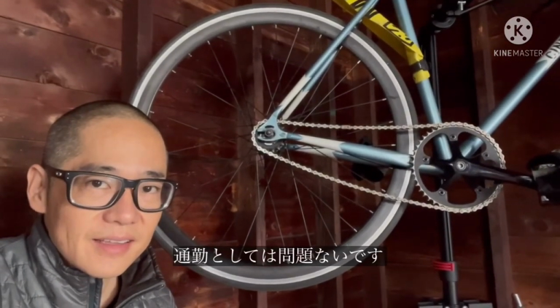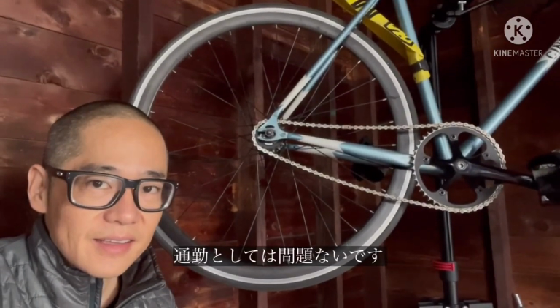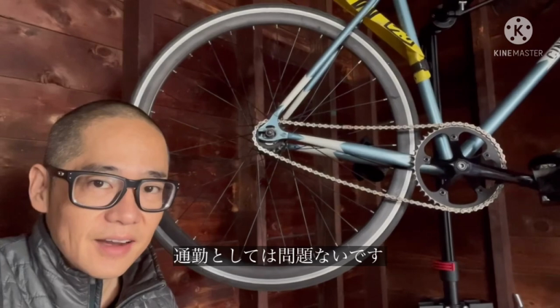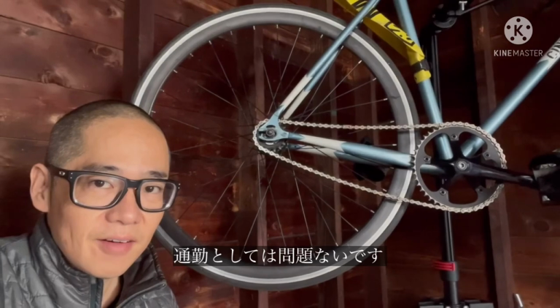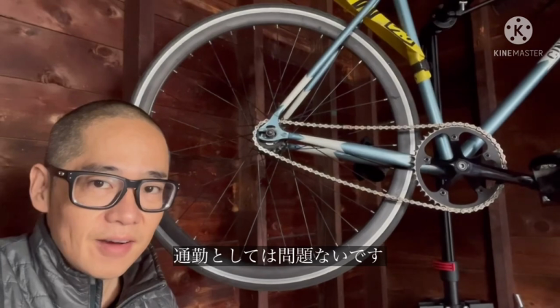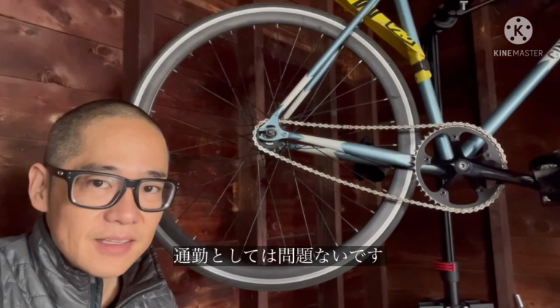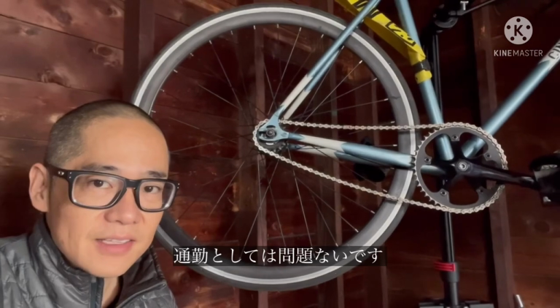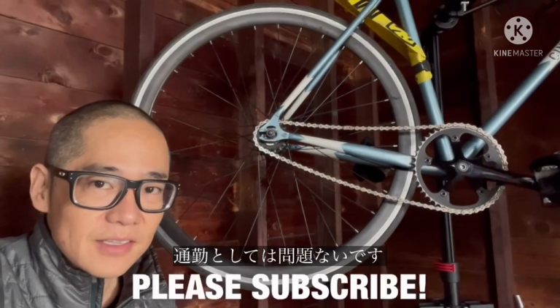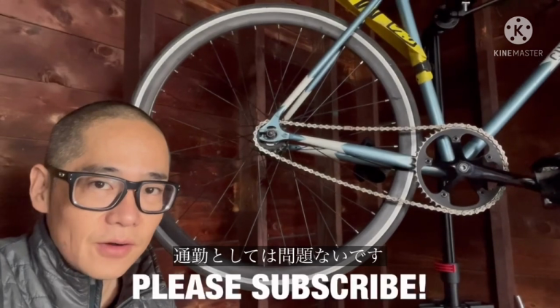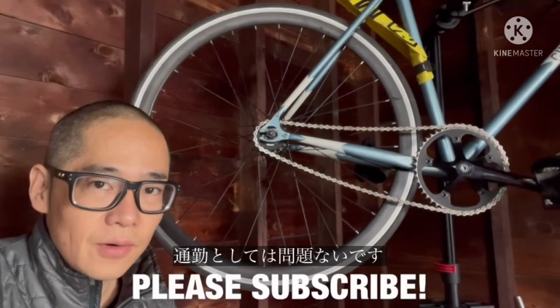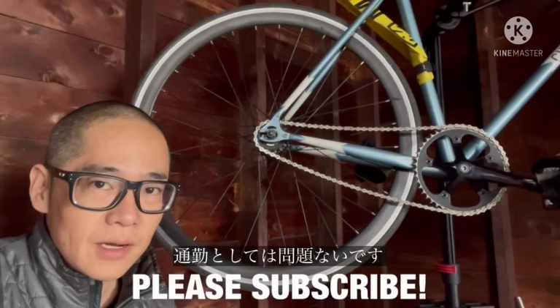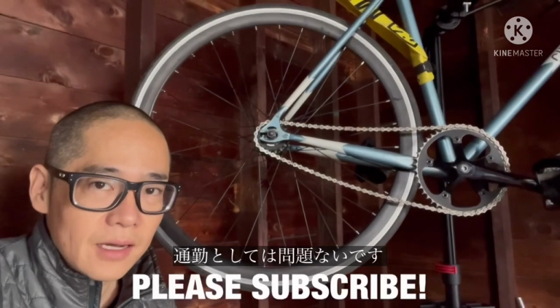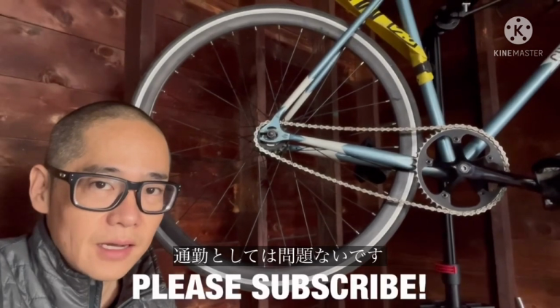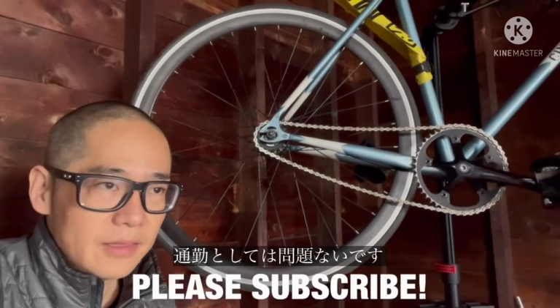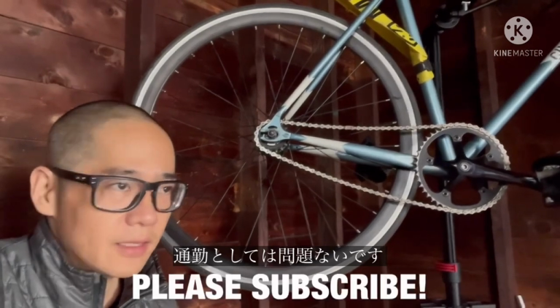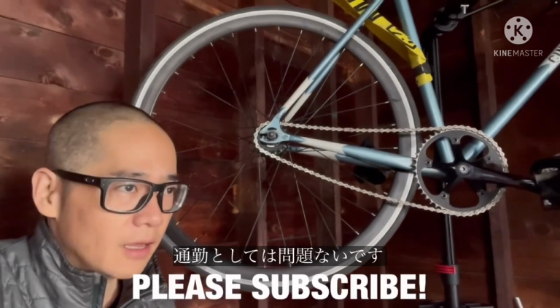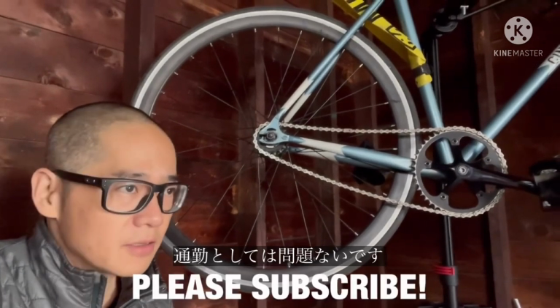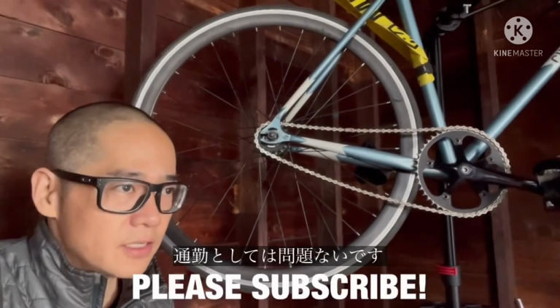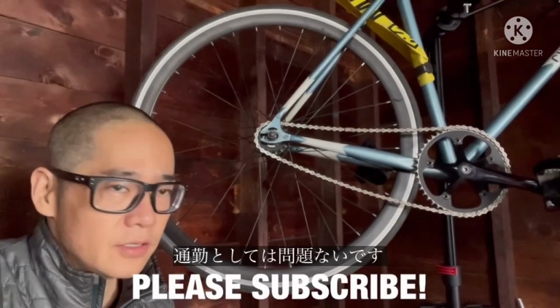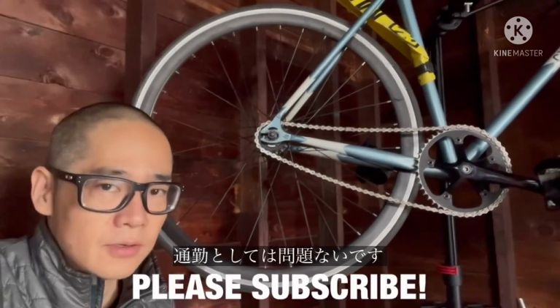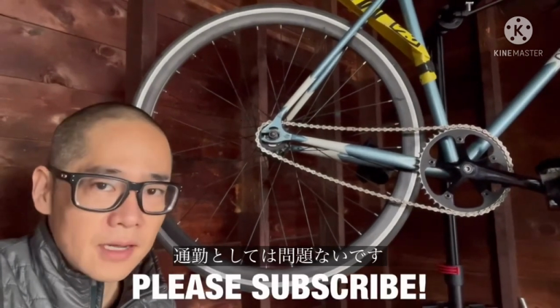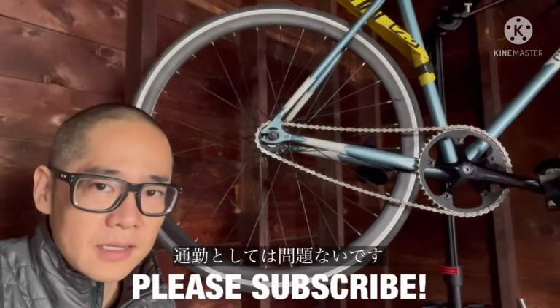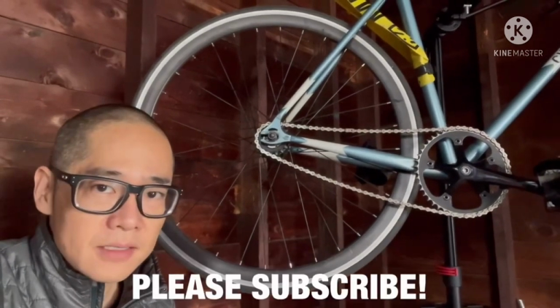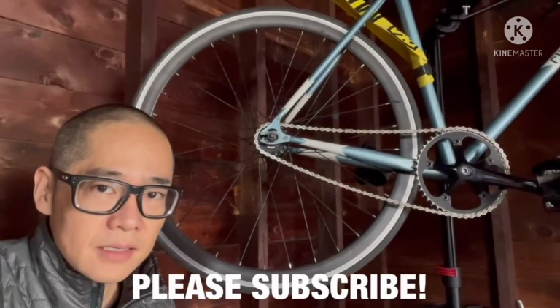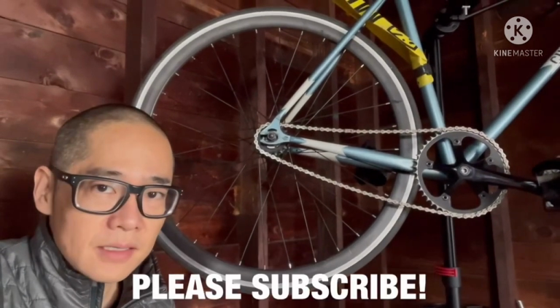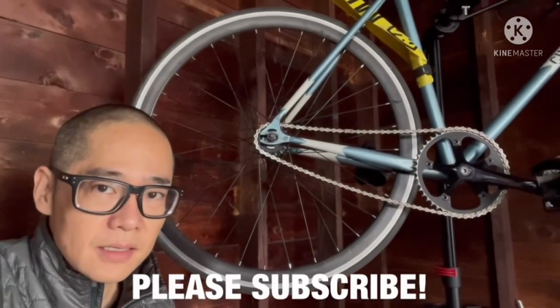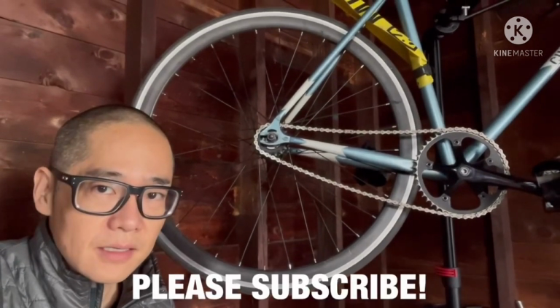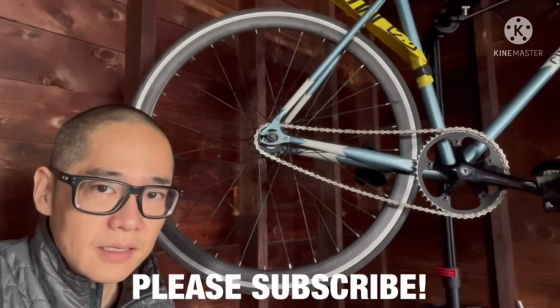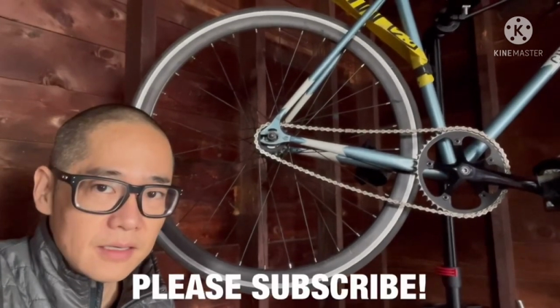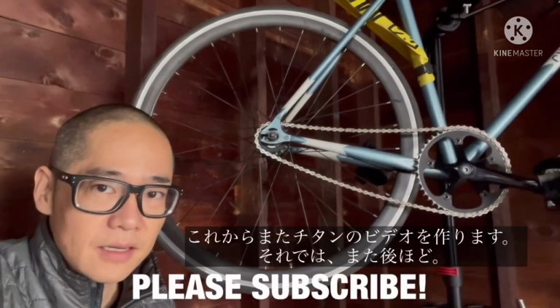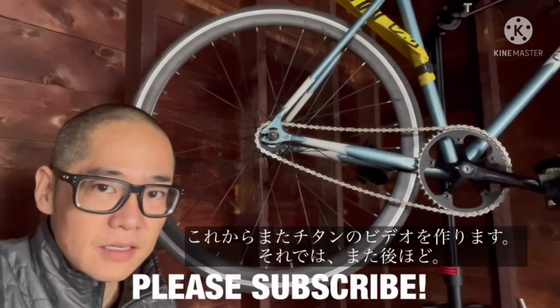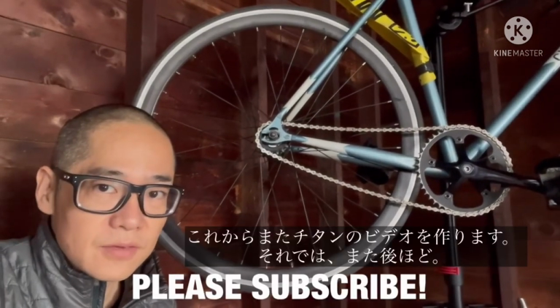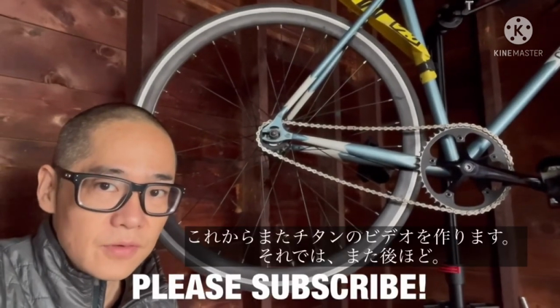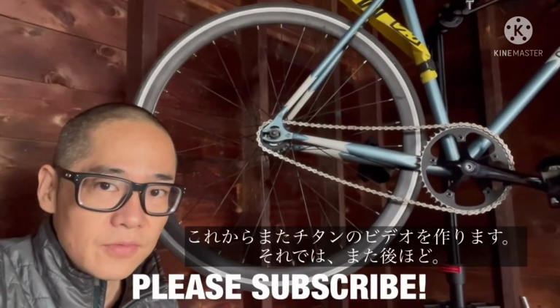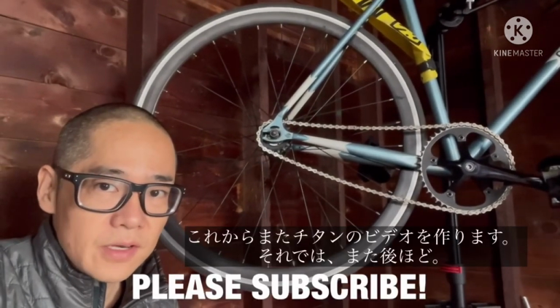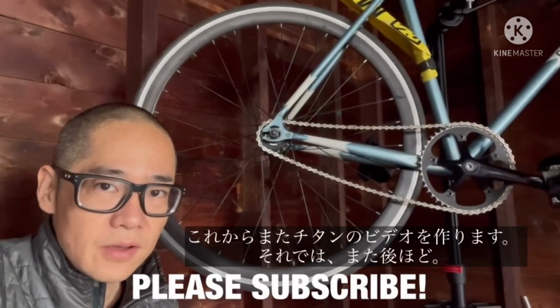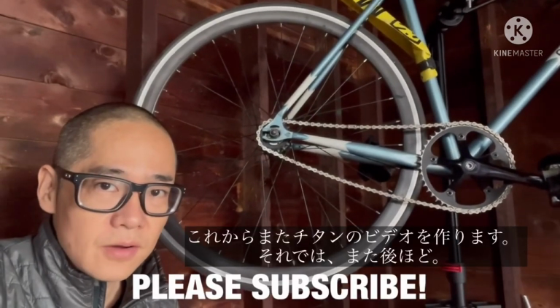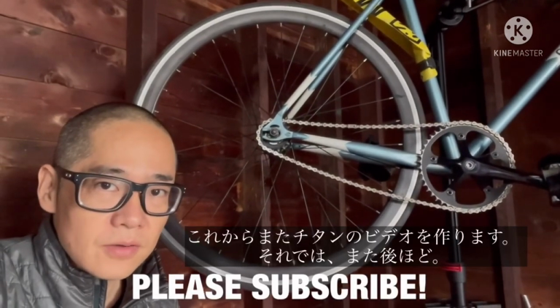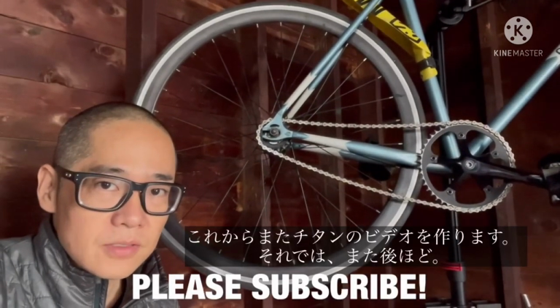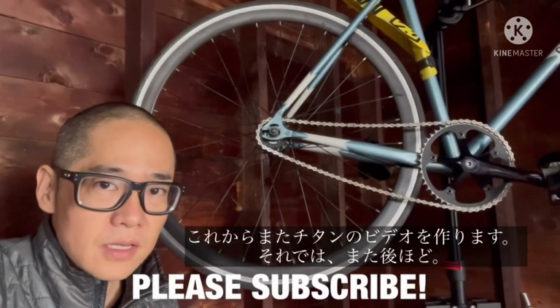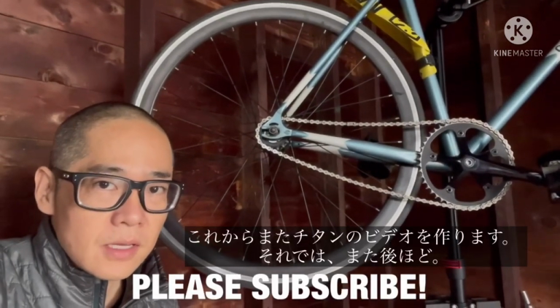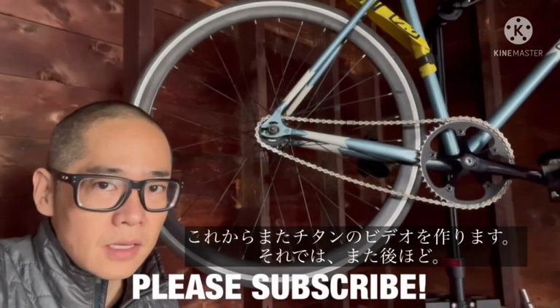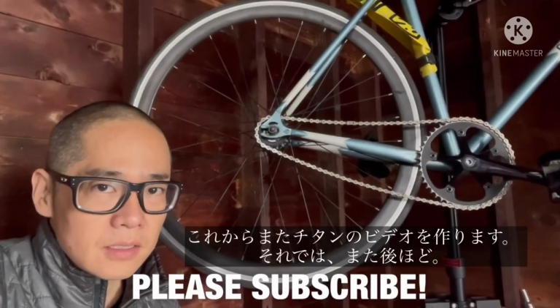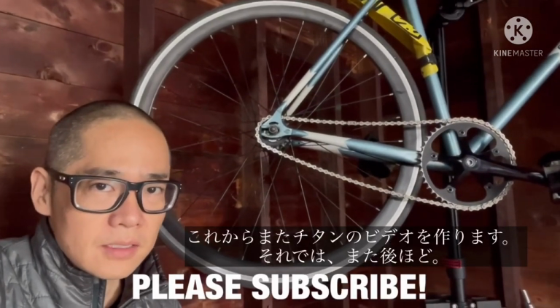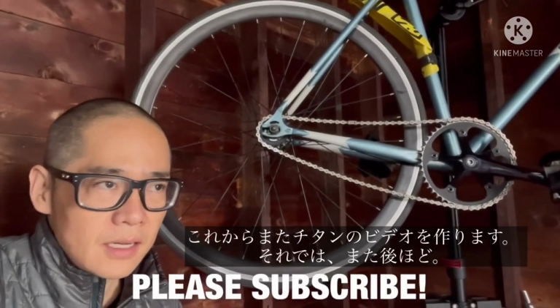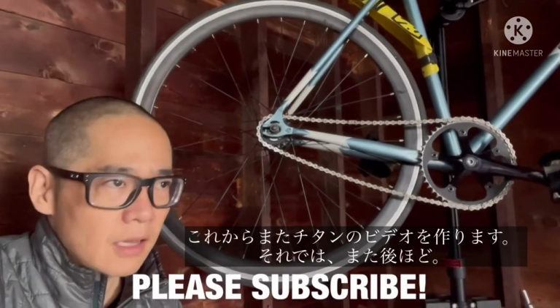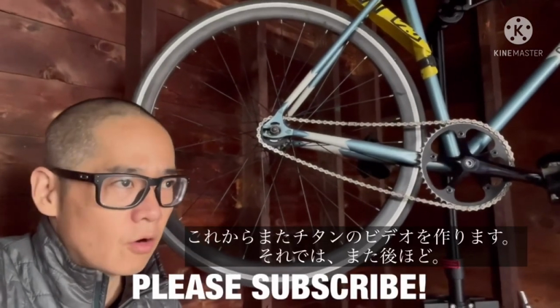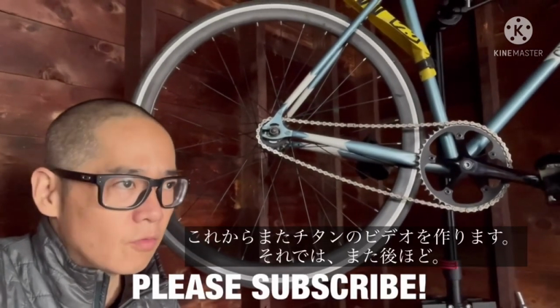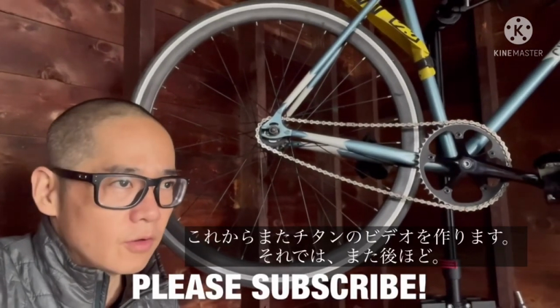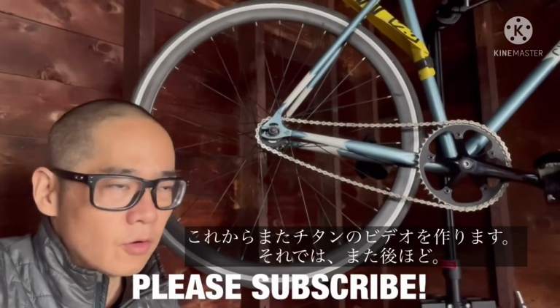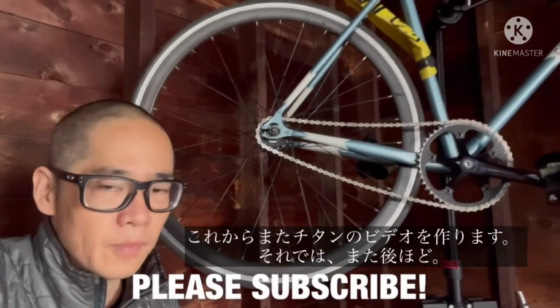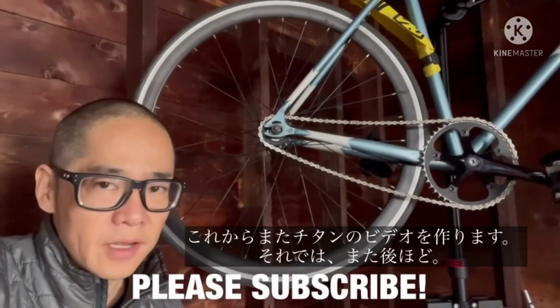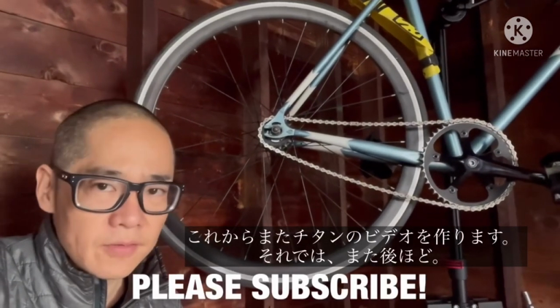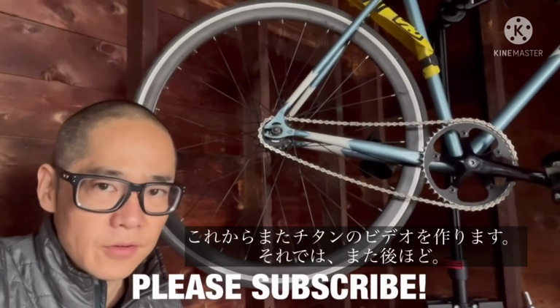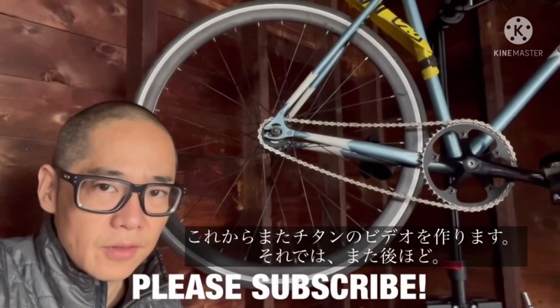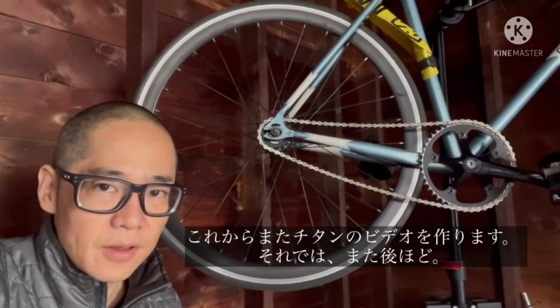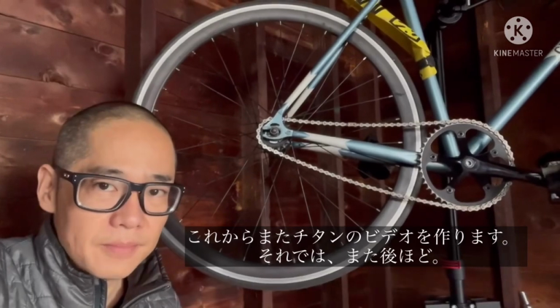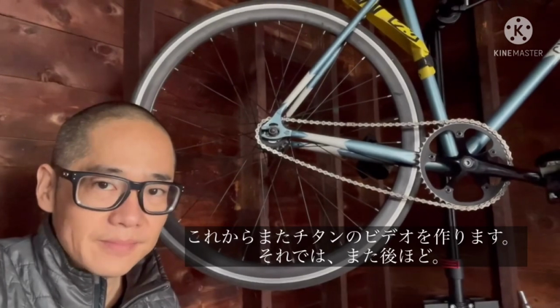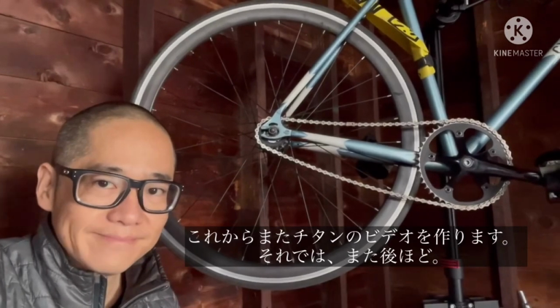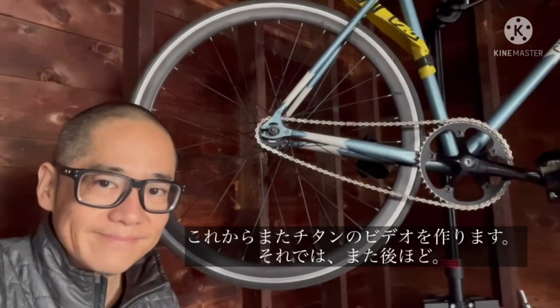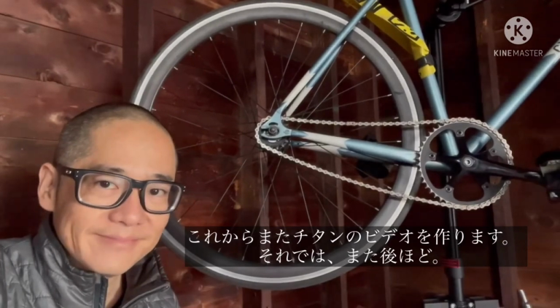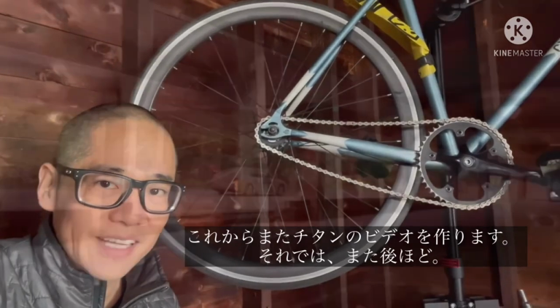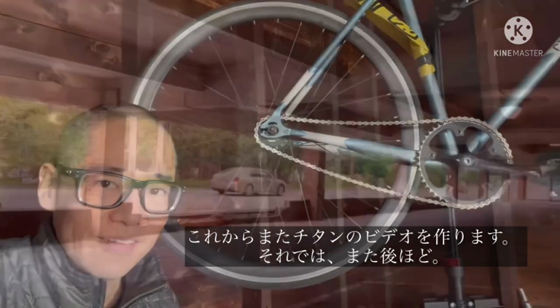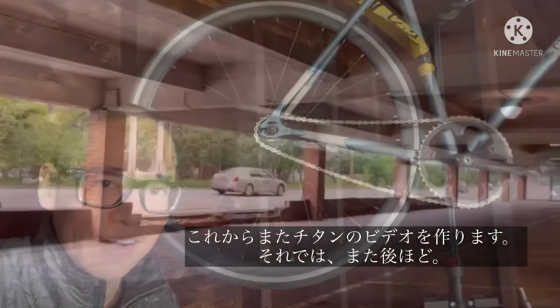Alright, I'll see you guys in the next few videos. Today, hopefully we'll make a few of them.